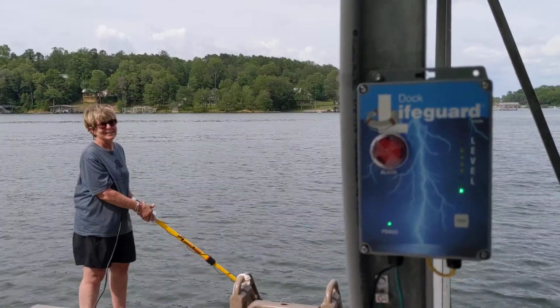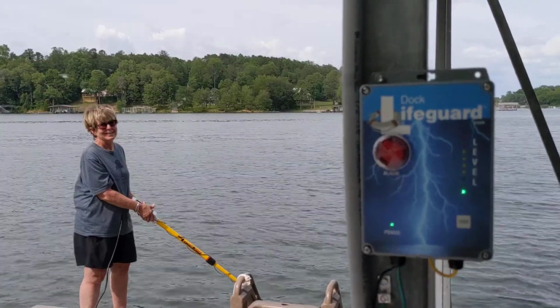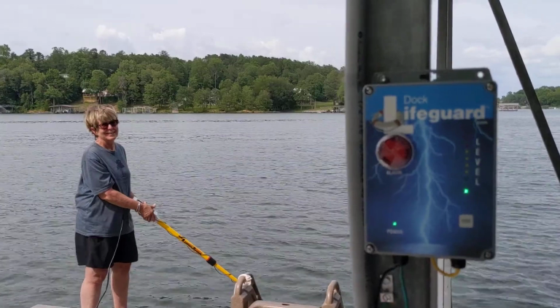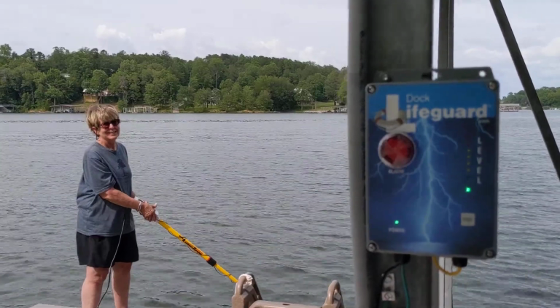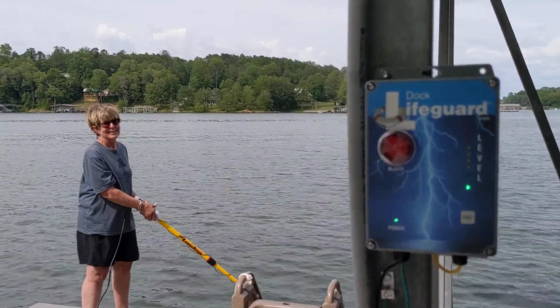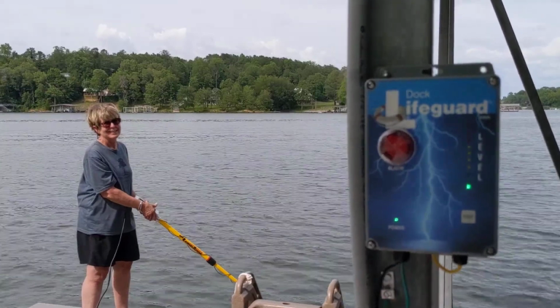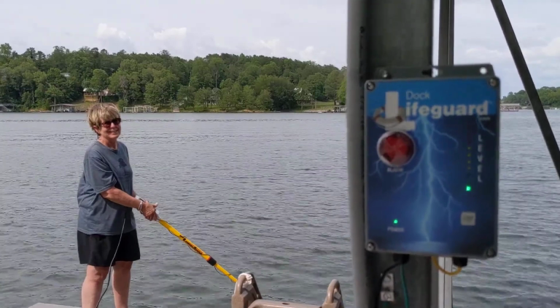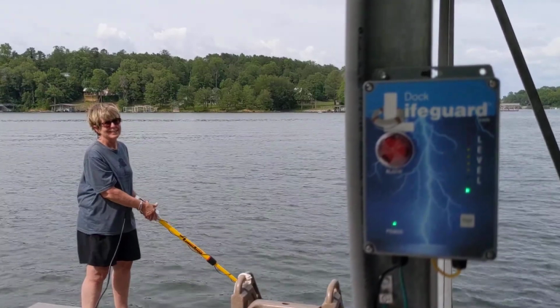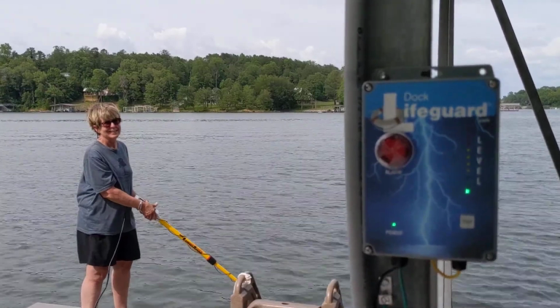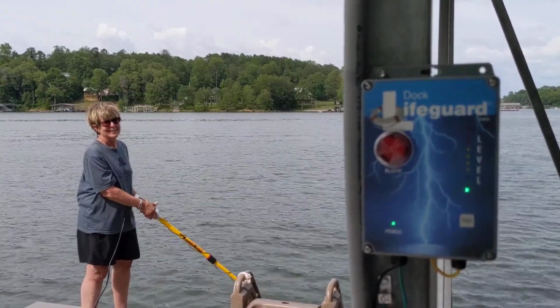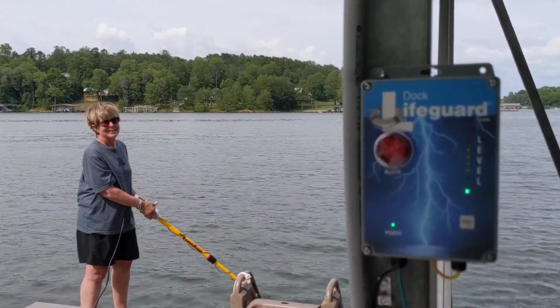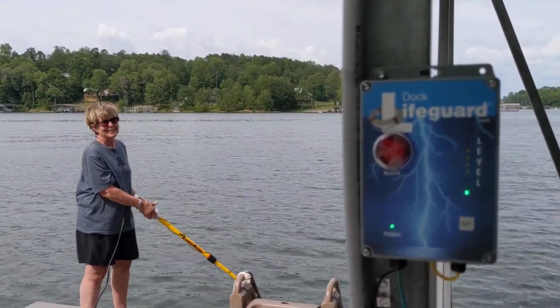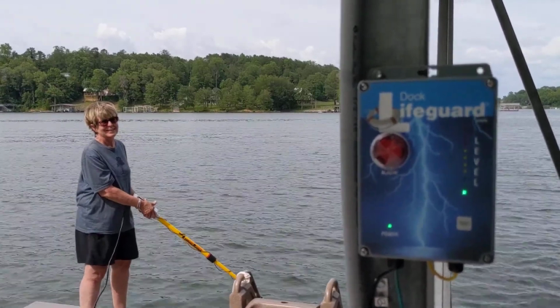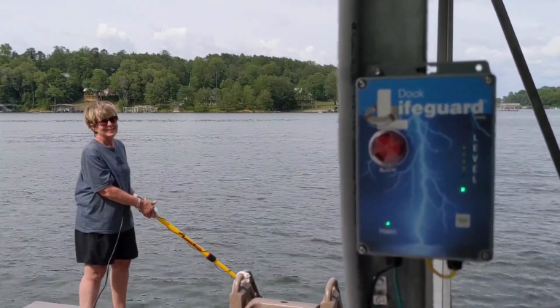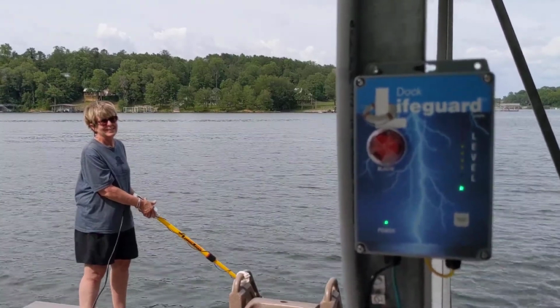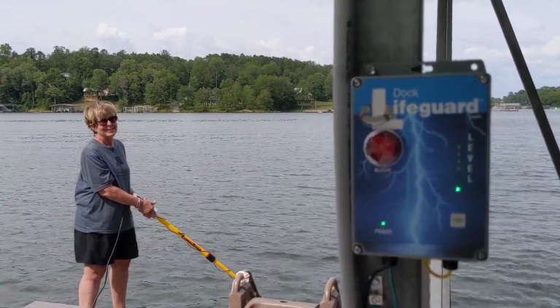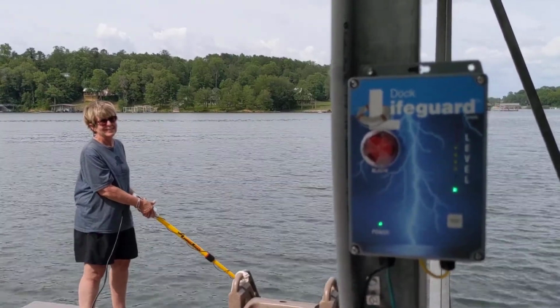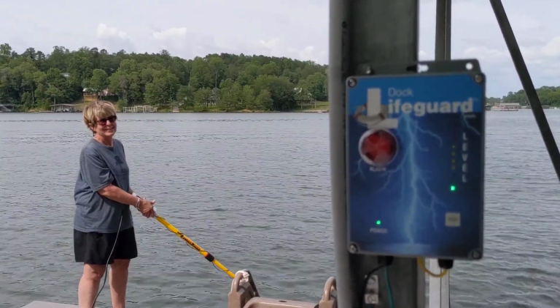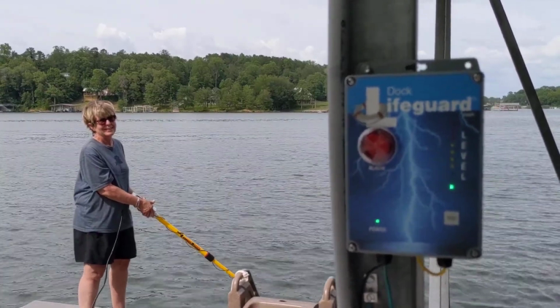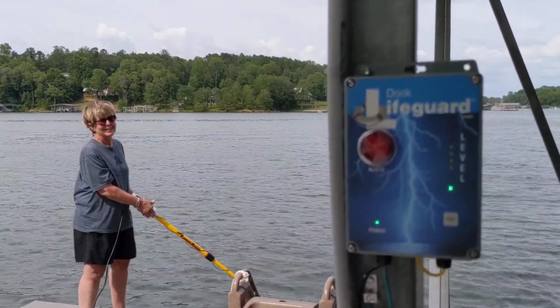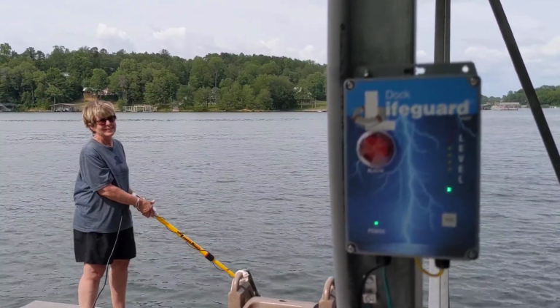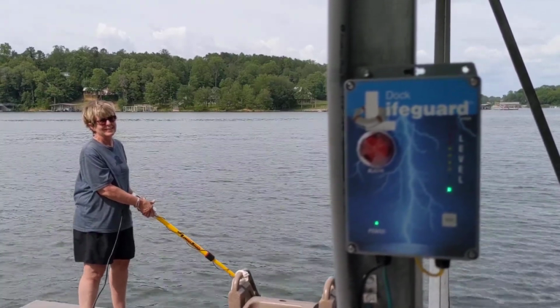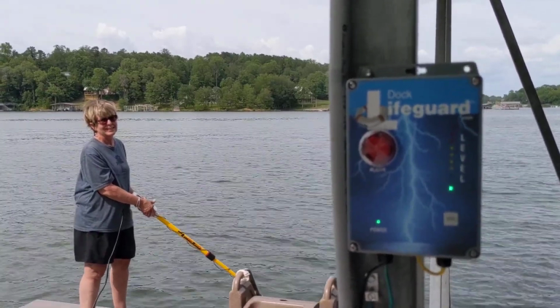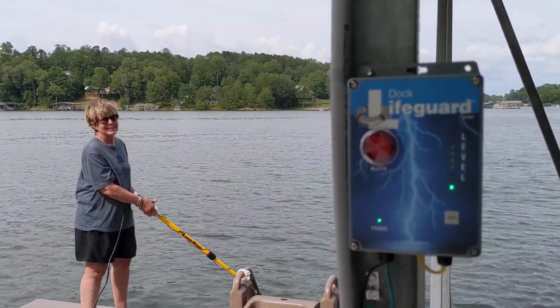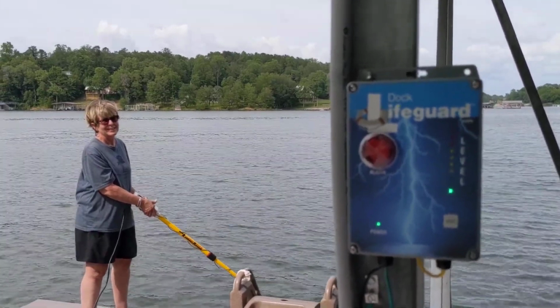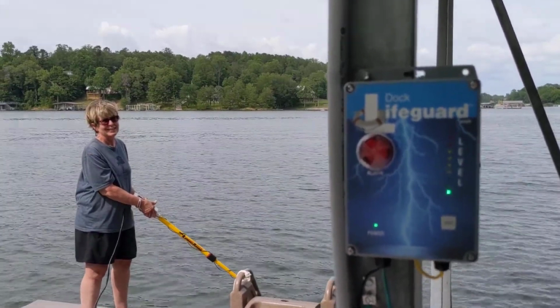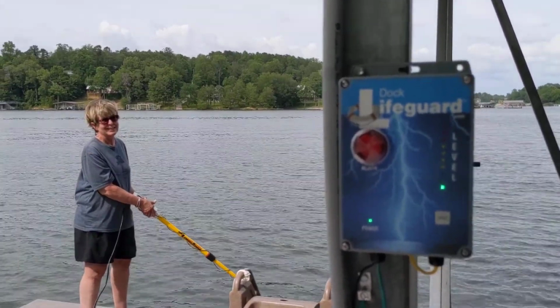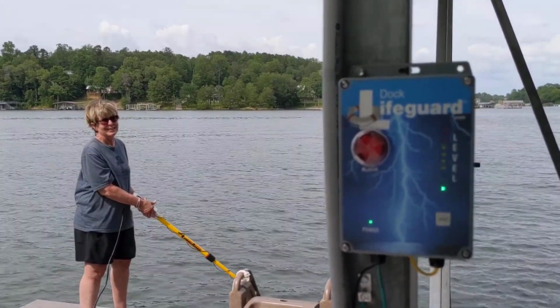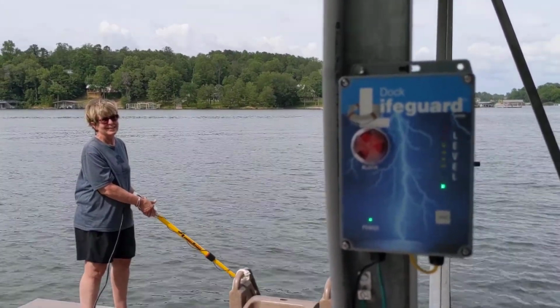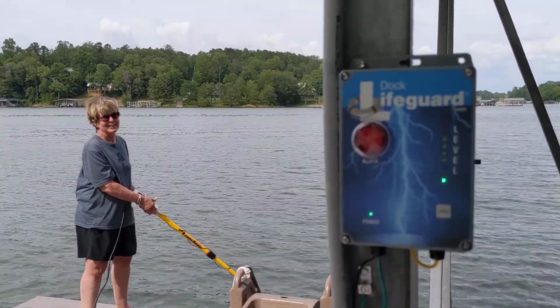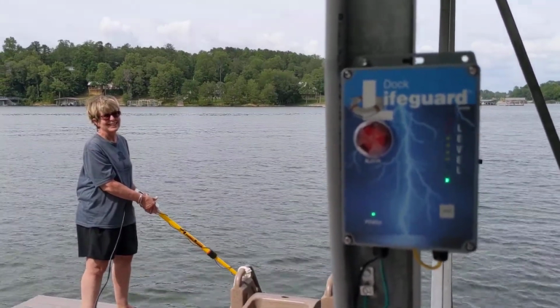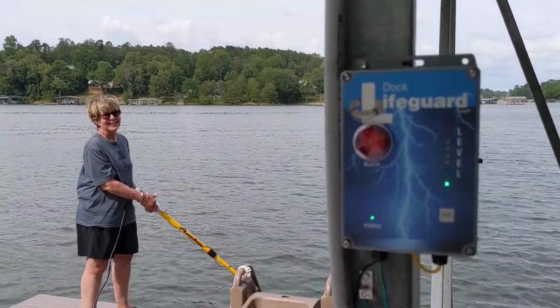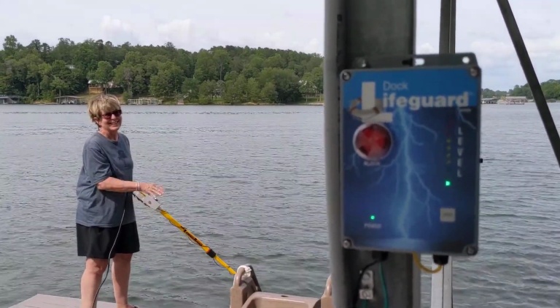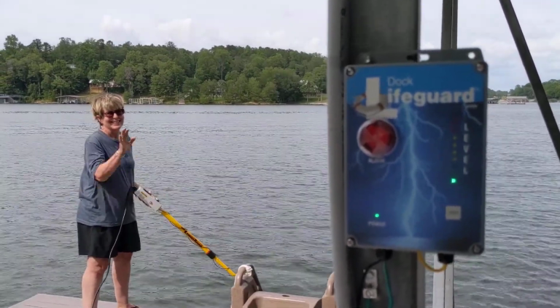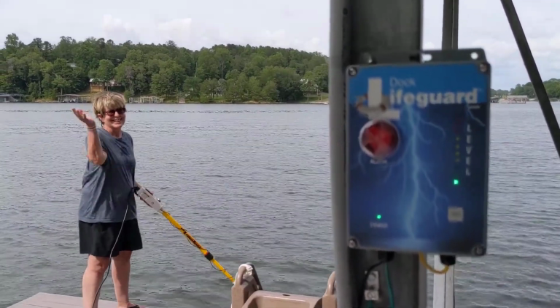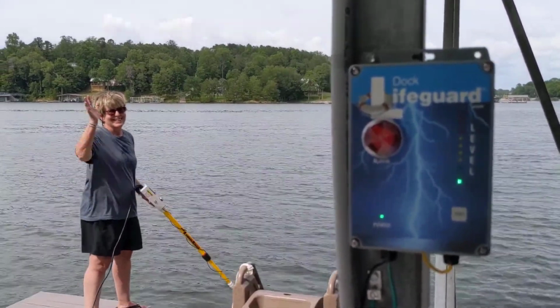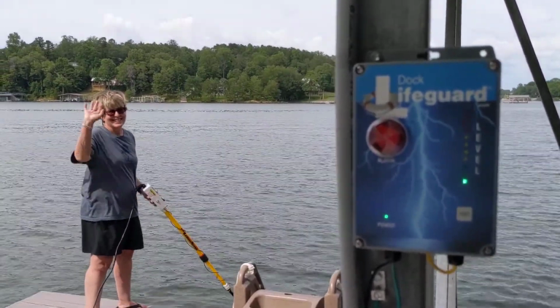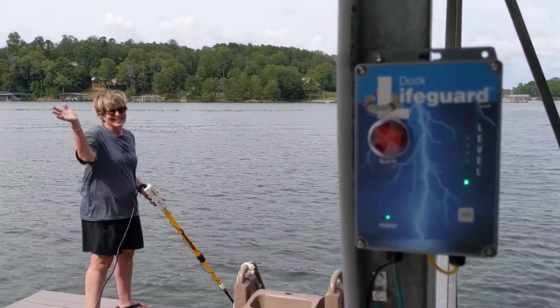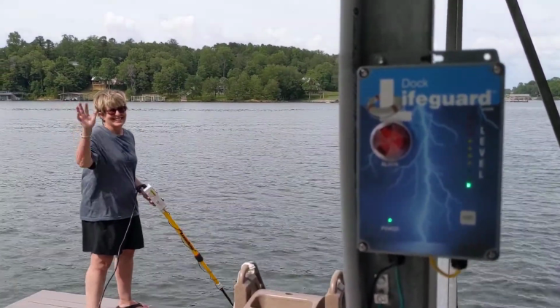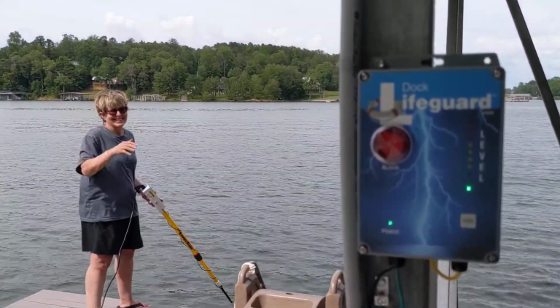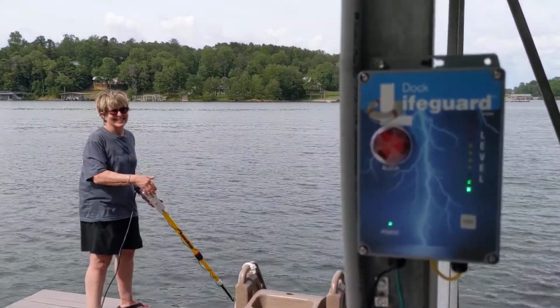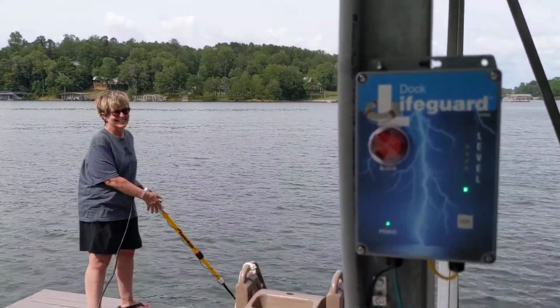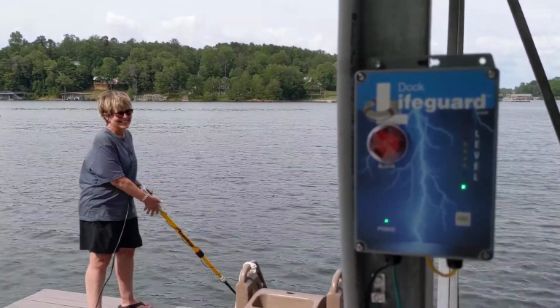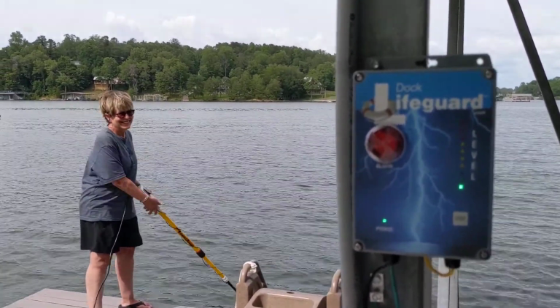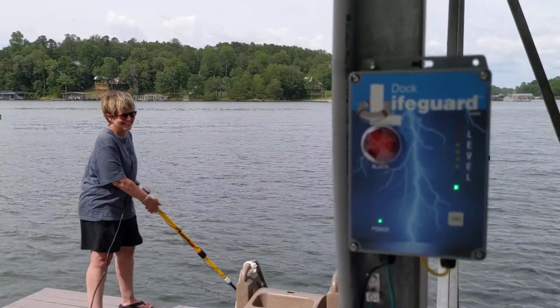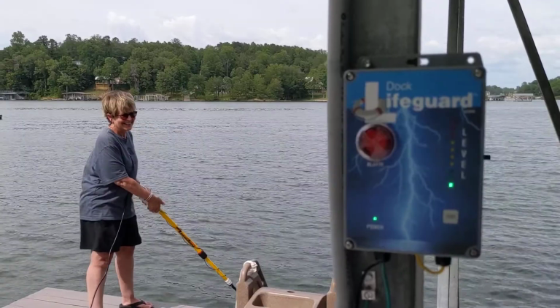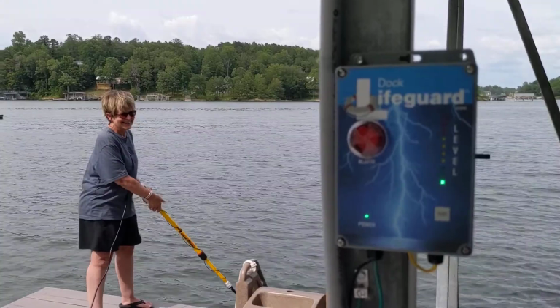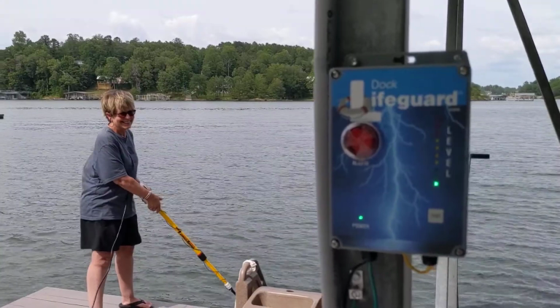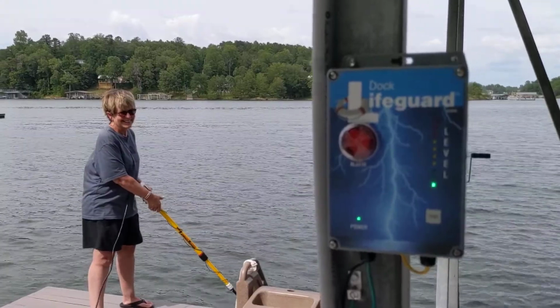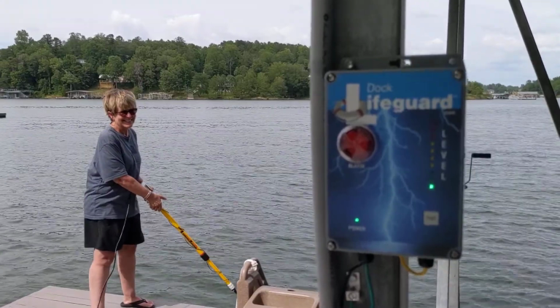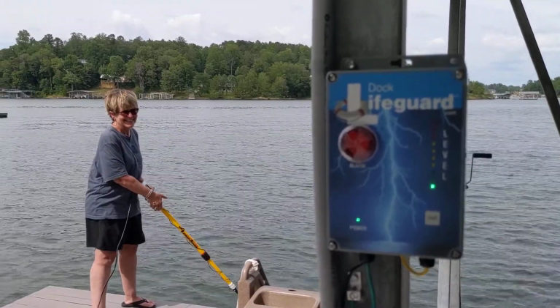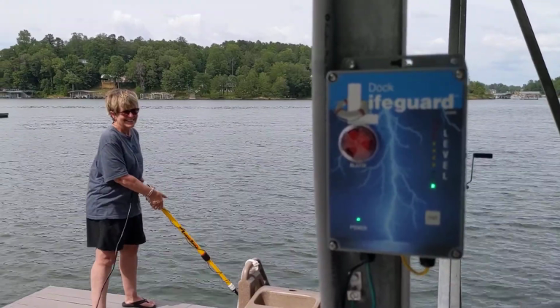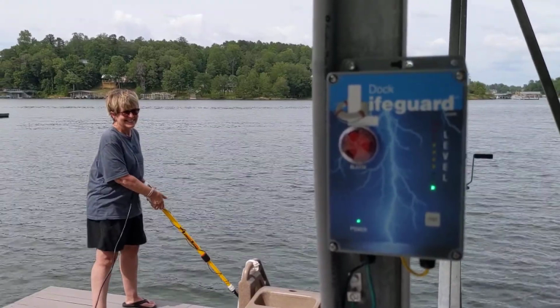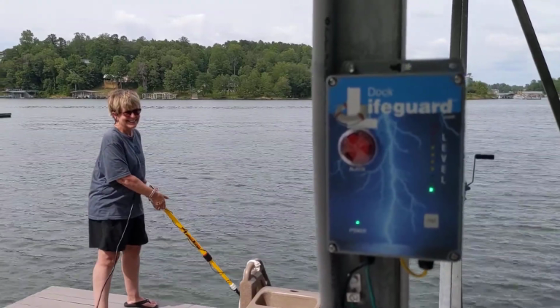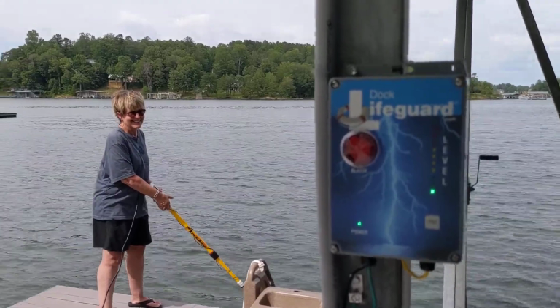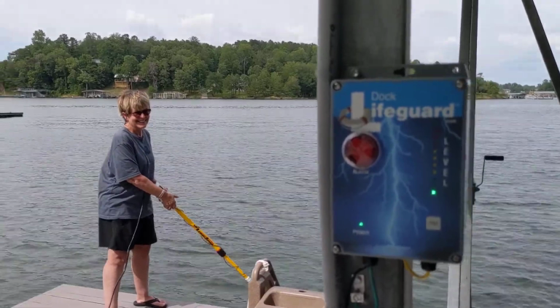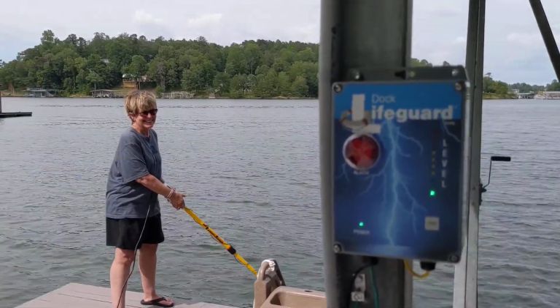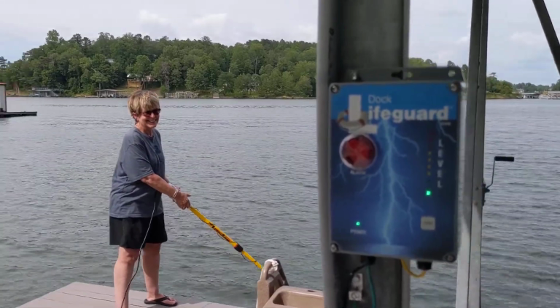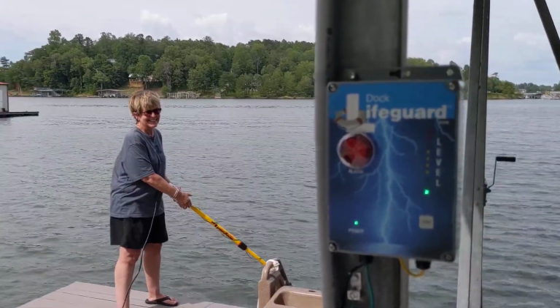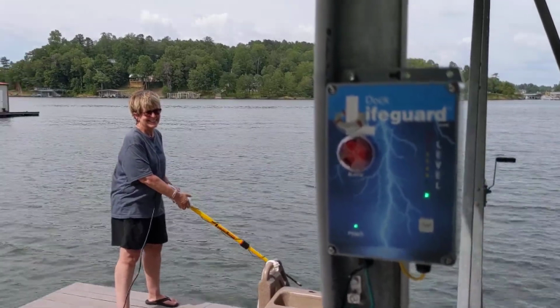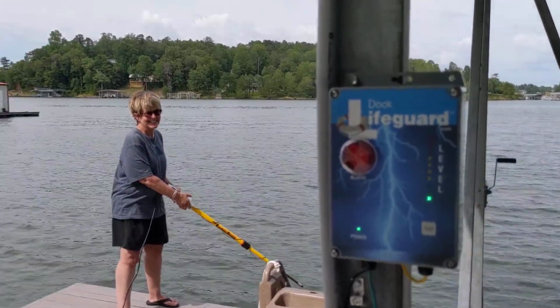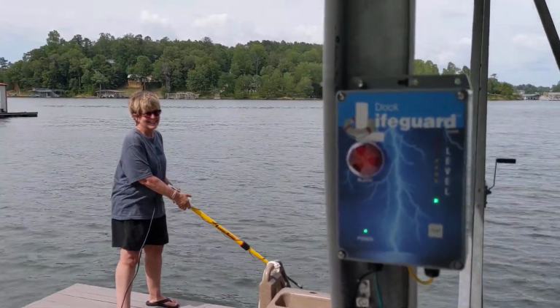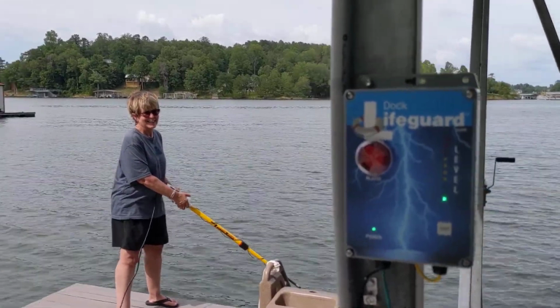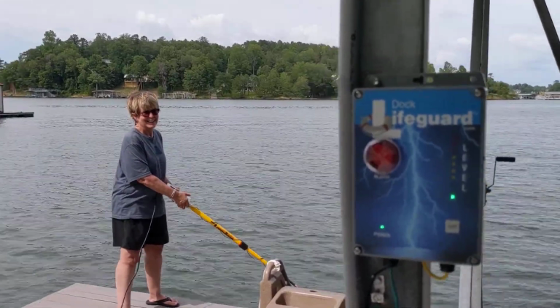We're at Lewis Smith Lake and we're on Victoria's dock. Wave at us. We've just installed a dock lifeguard system and we're going to test it.